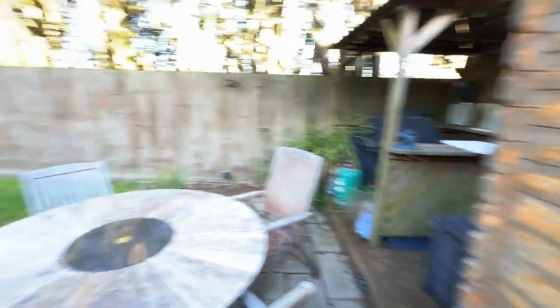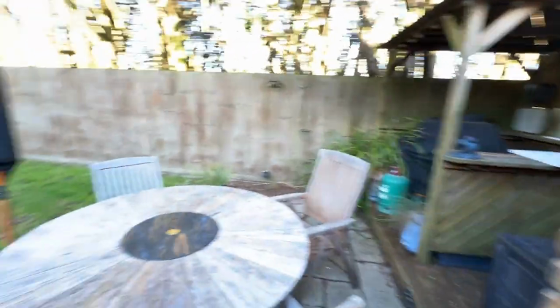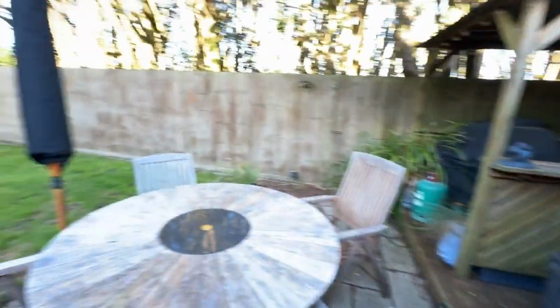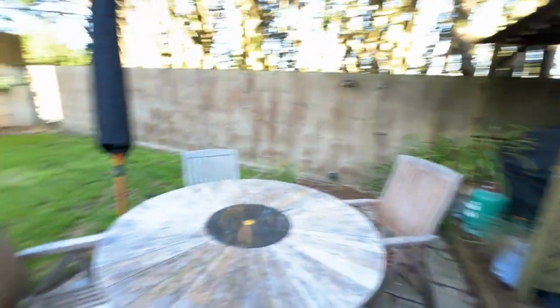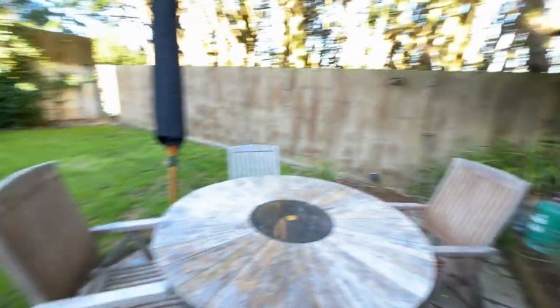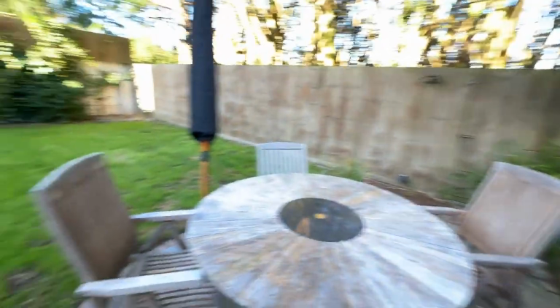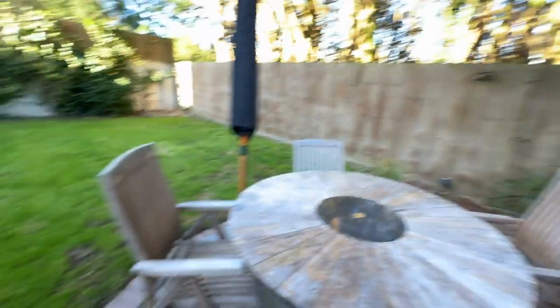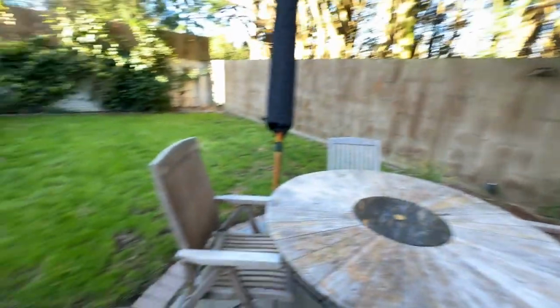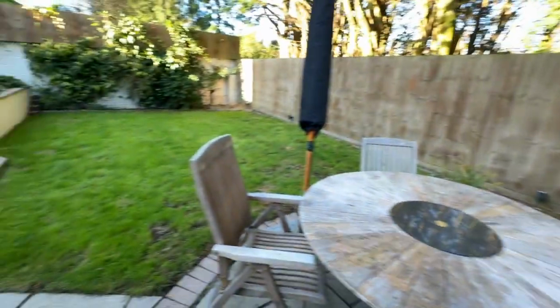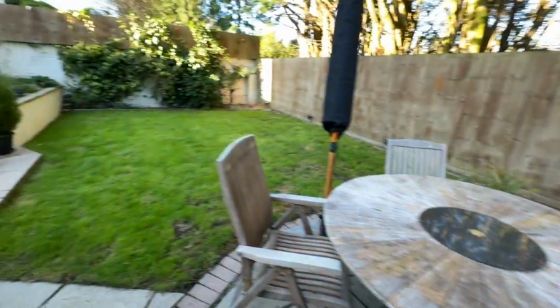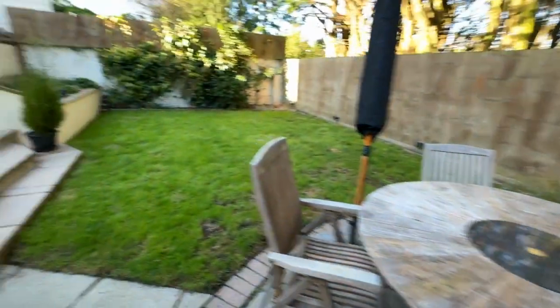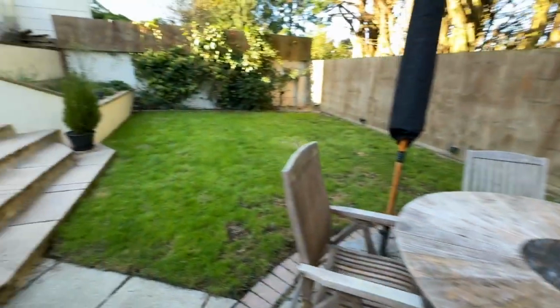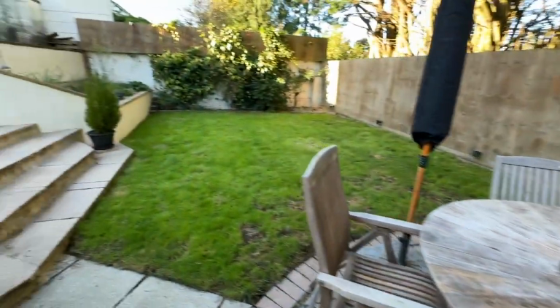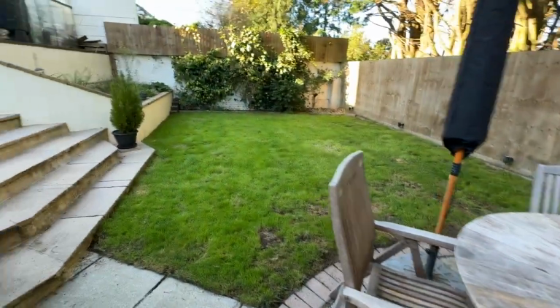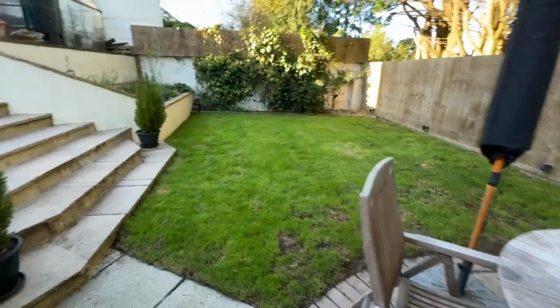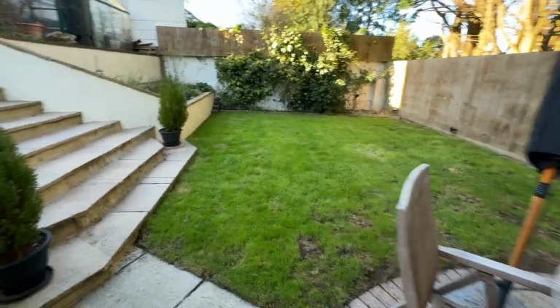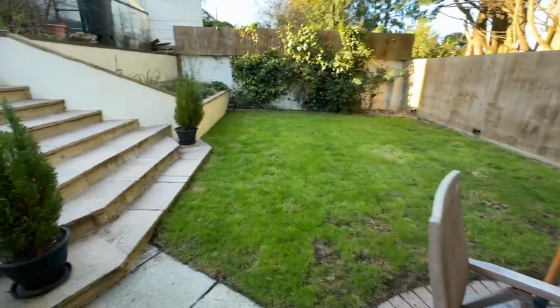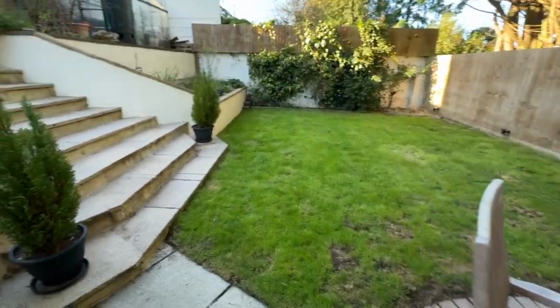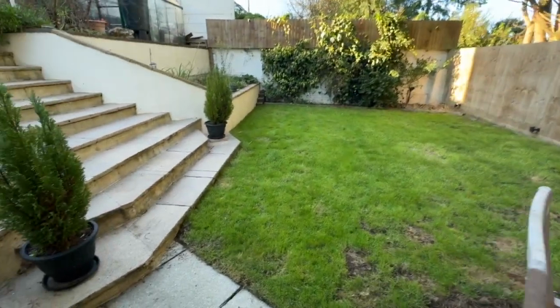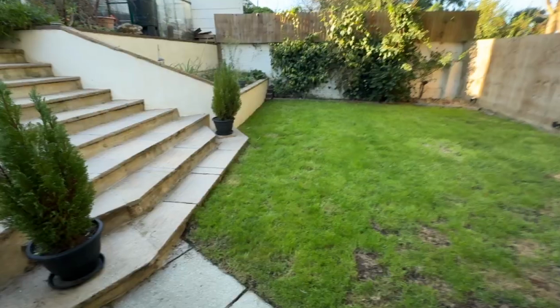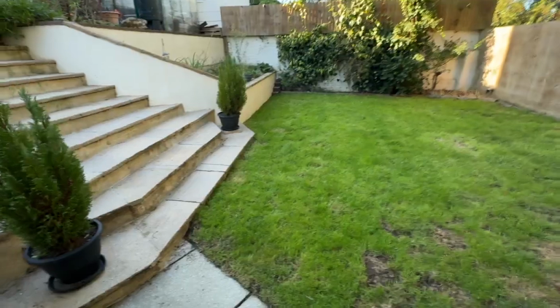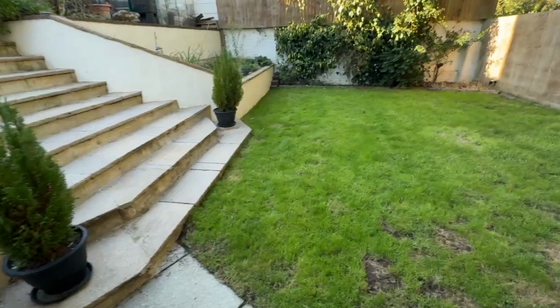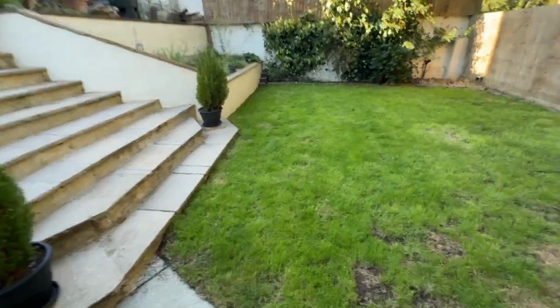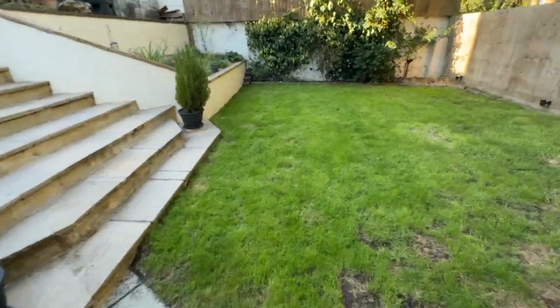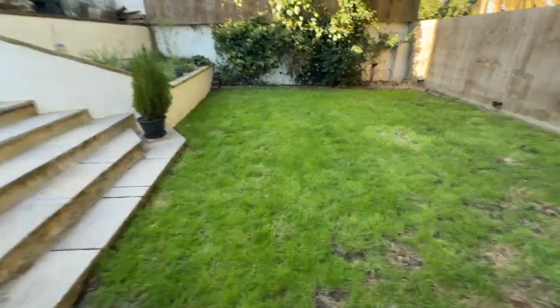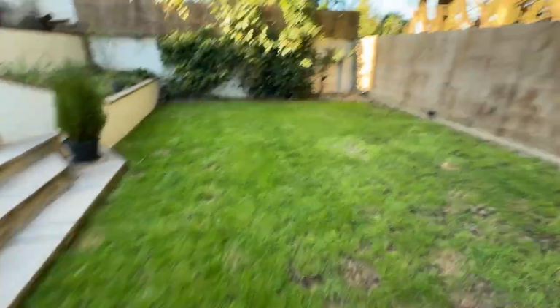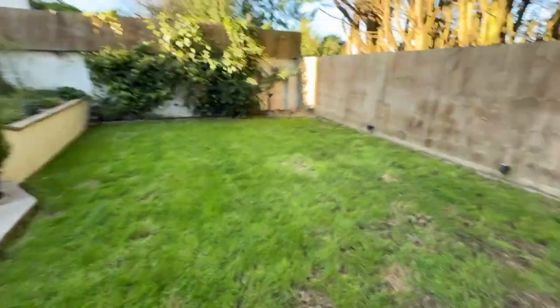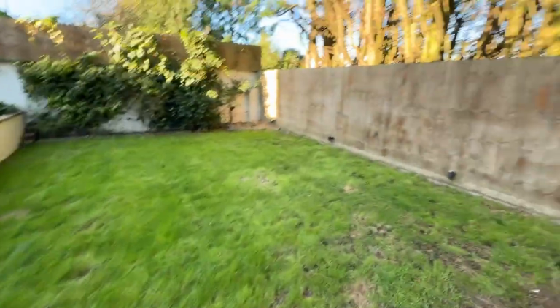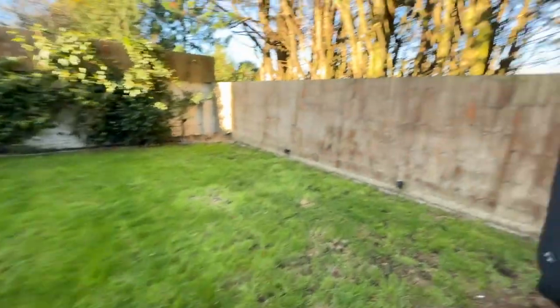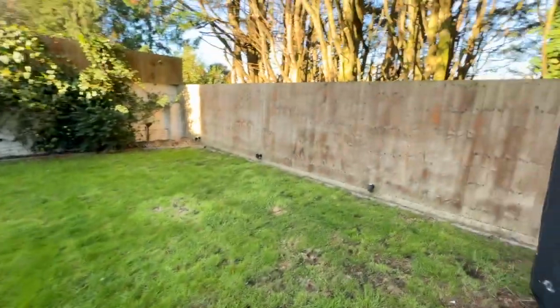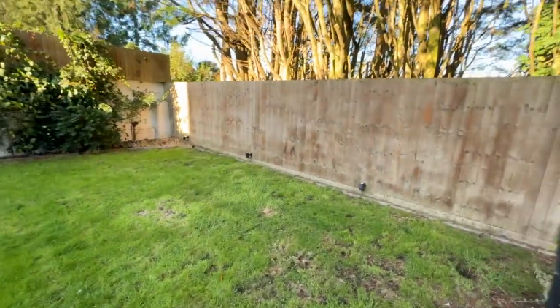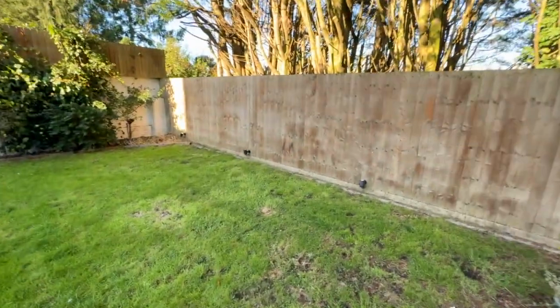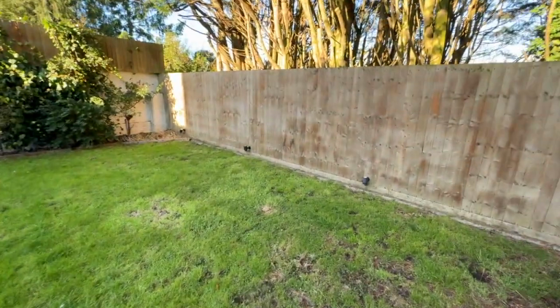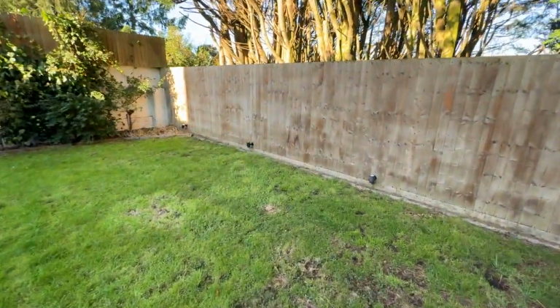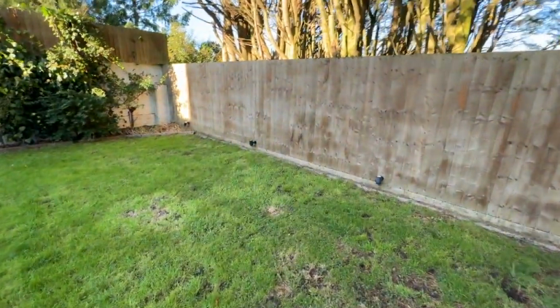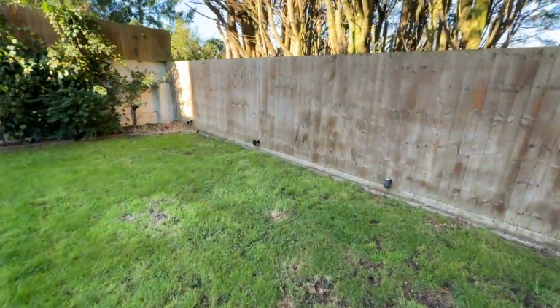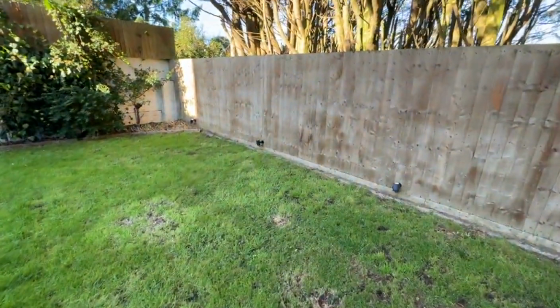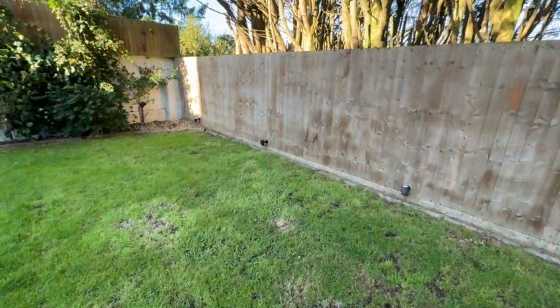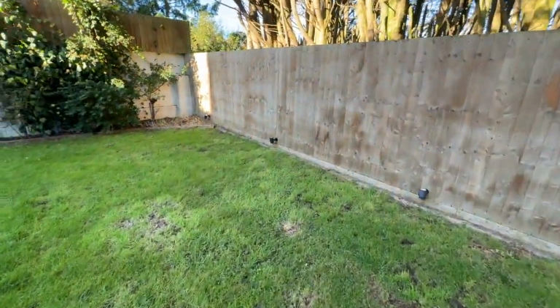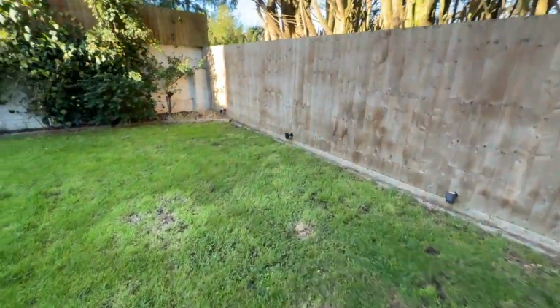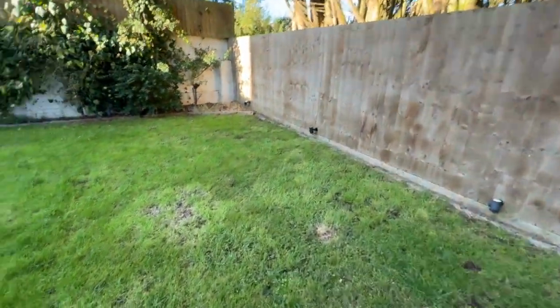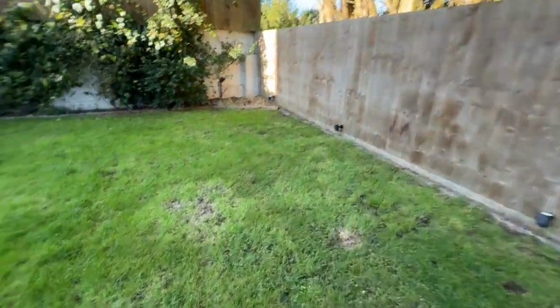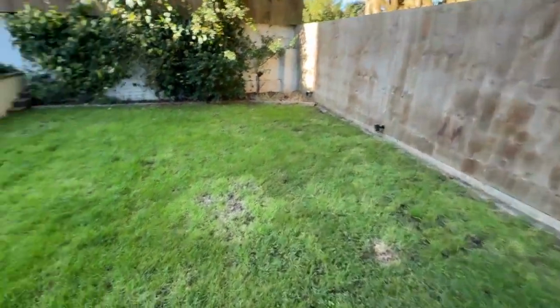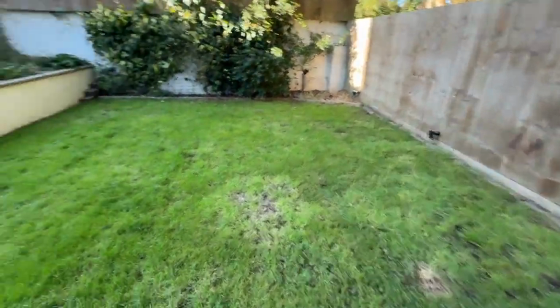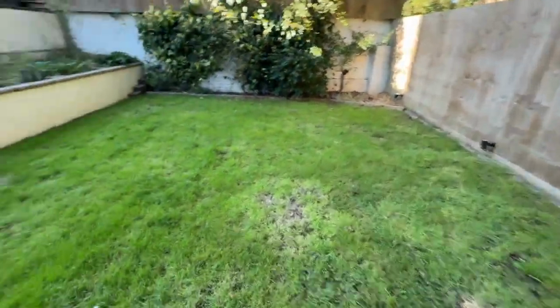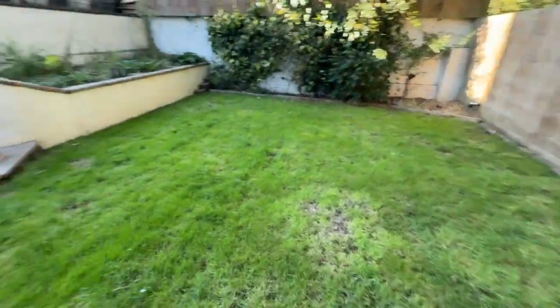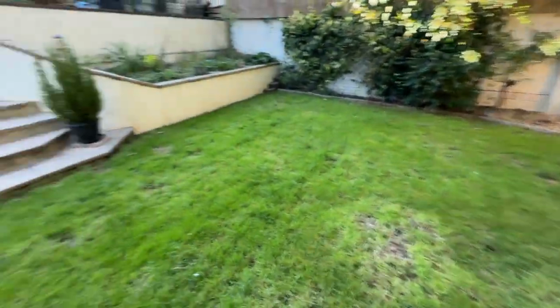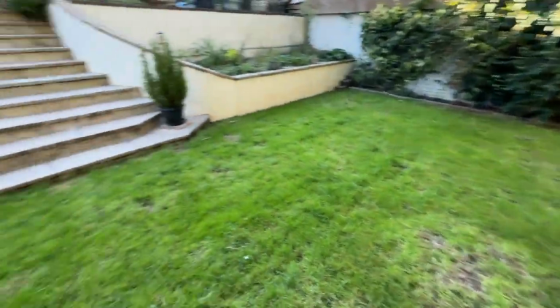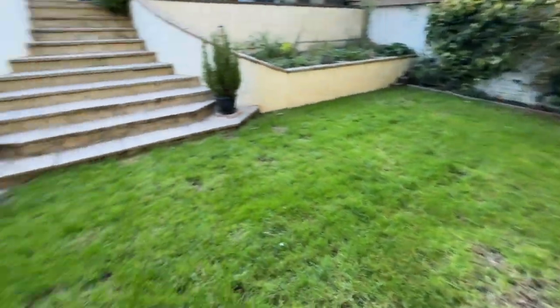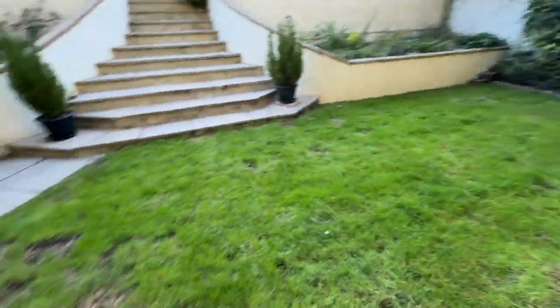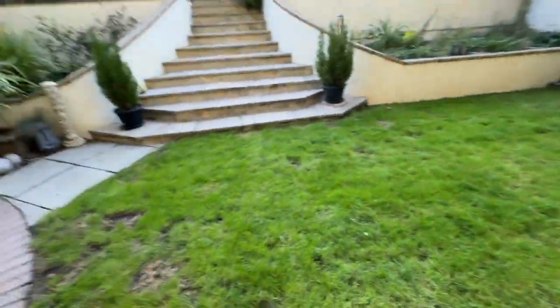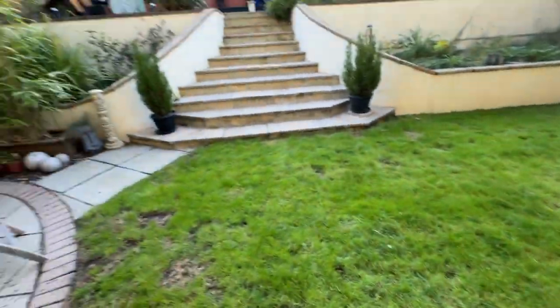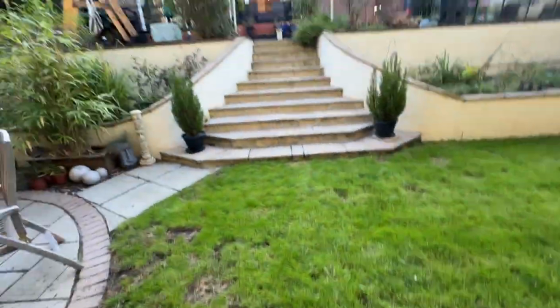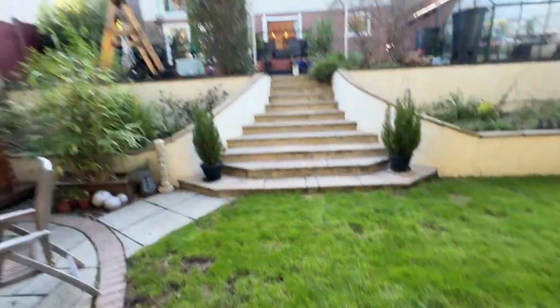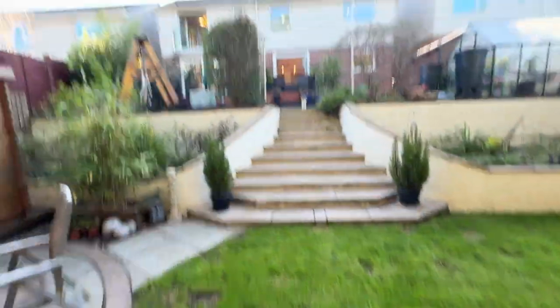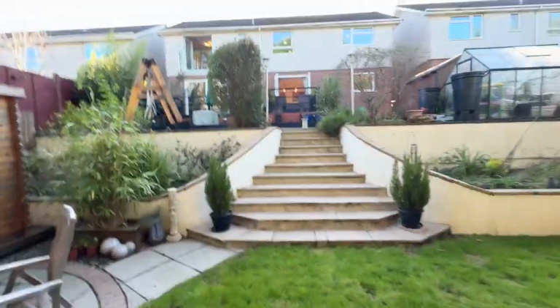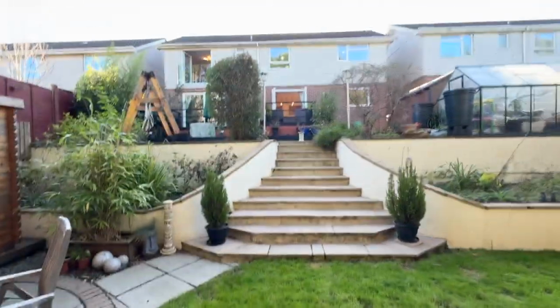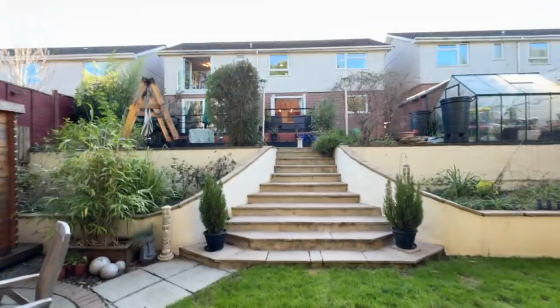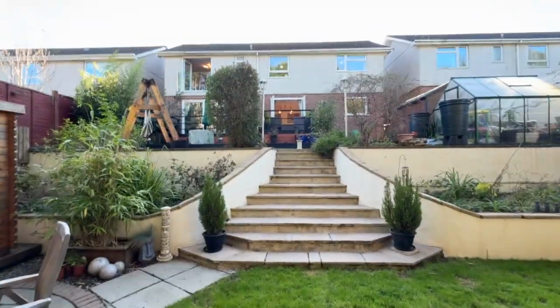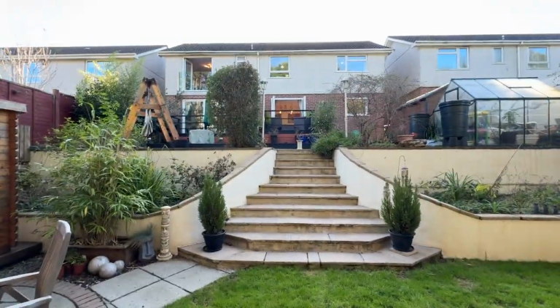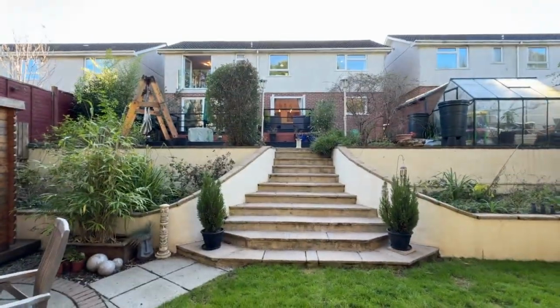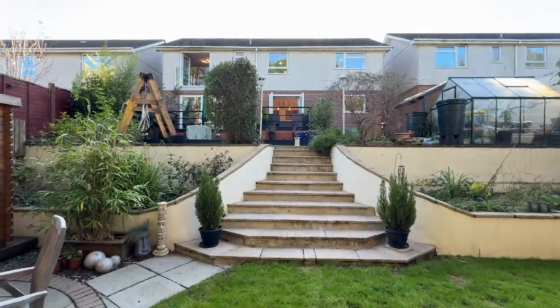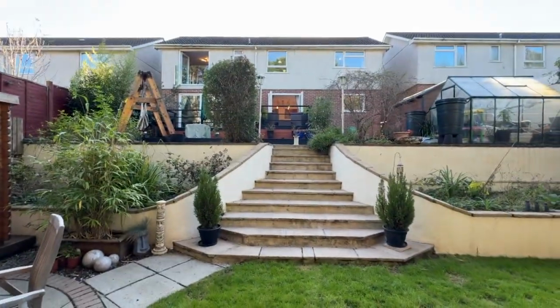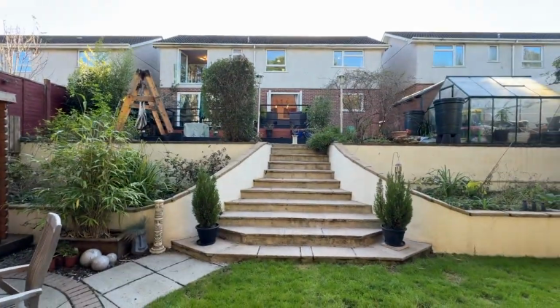This is the view from the rear of the property. You can see it's a comprehensive plot — as previously mentioned, it backs onto the woods. And that concludes the tour.